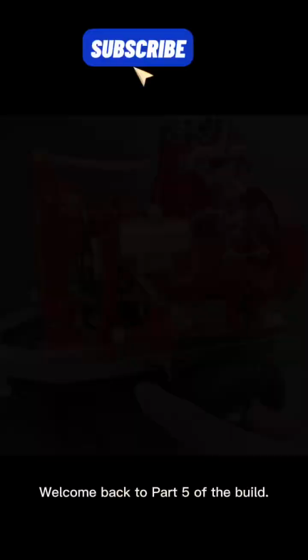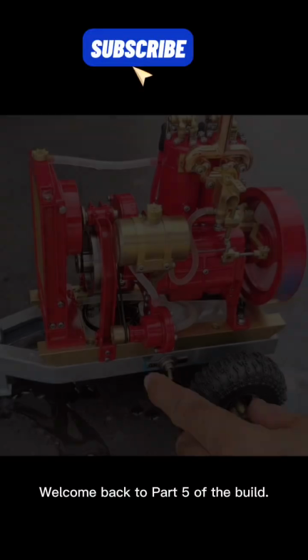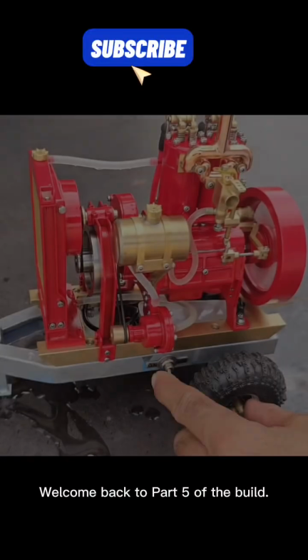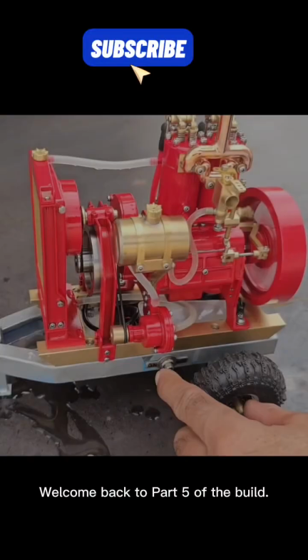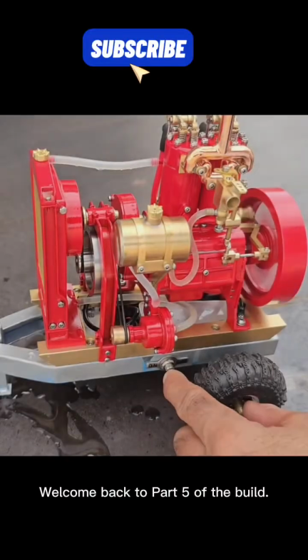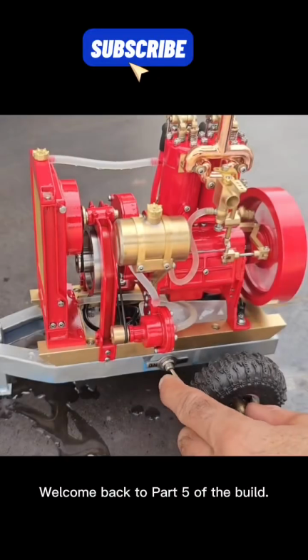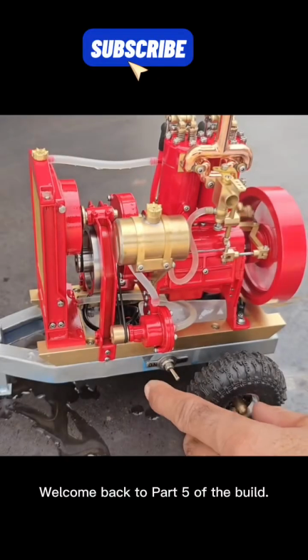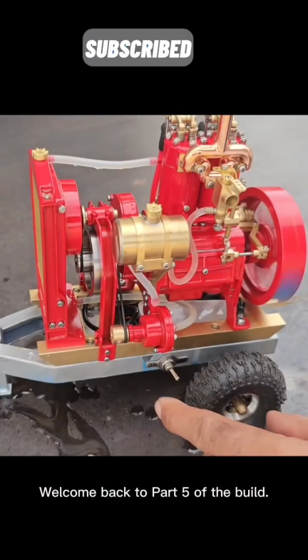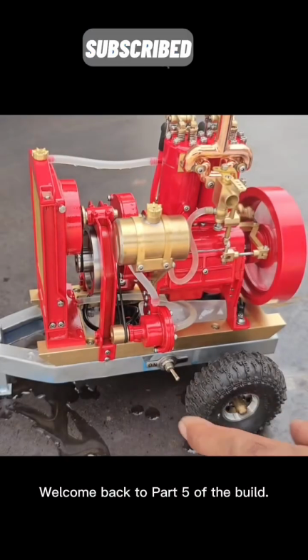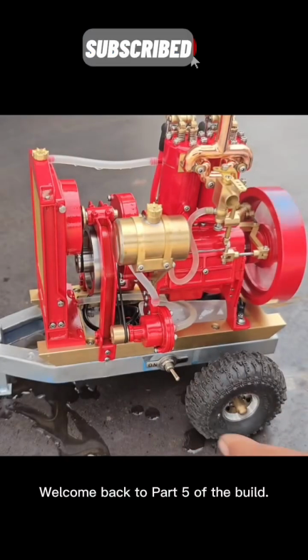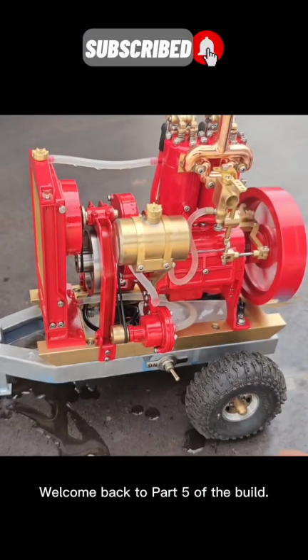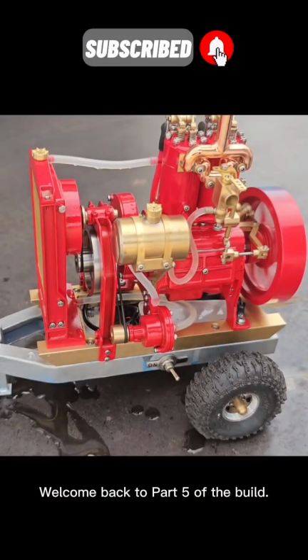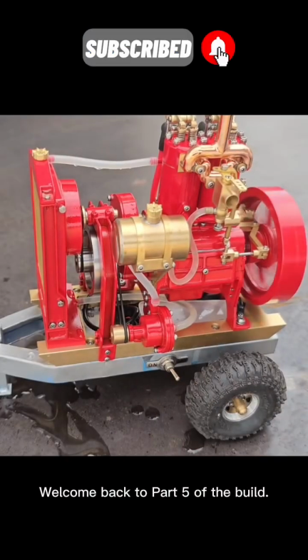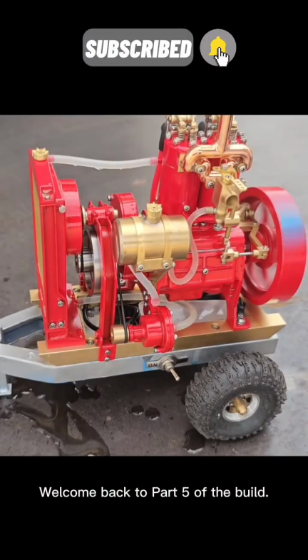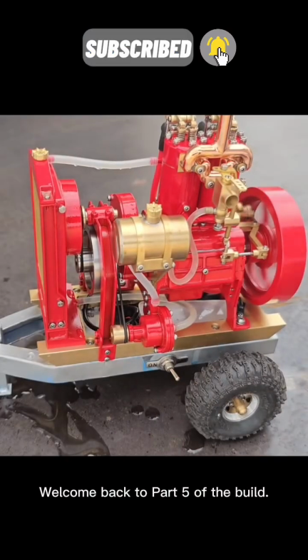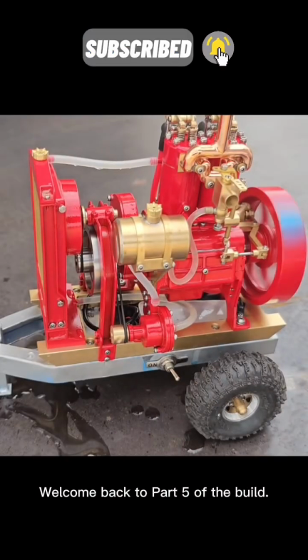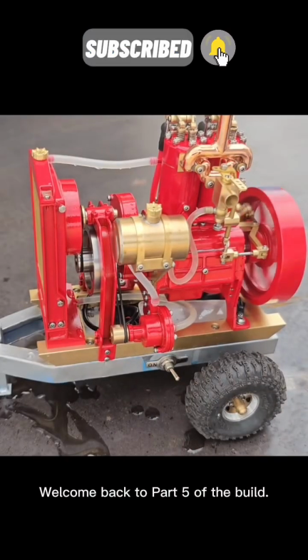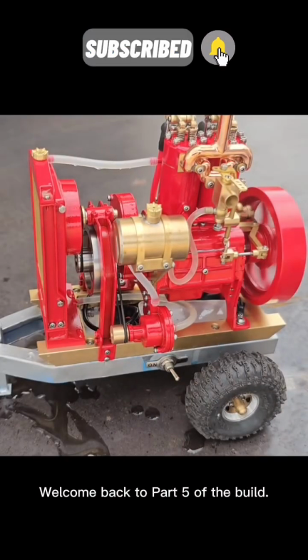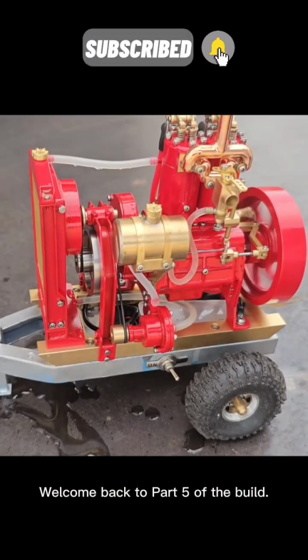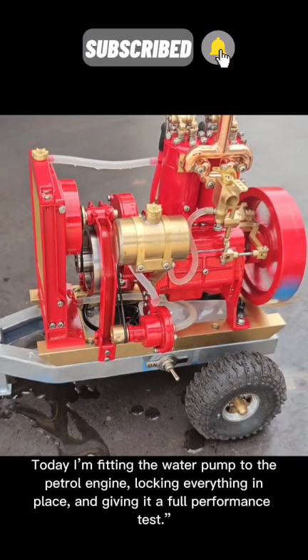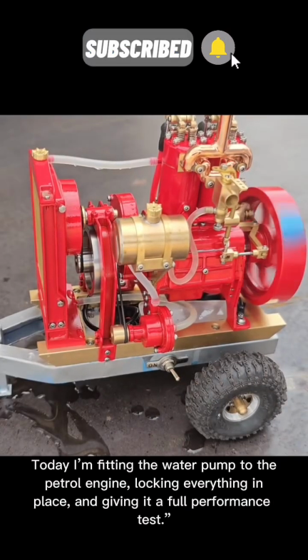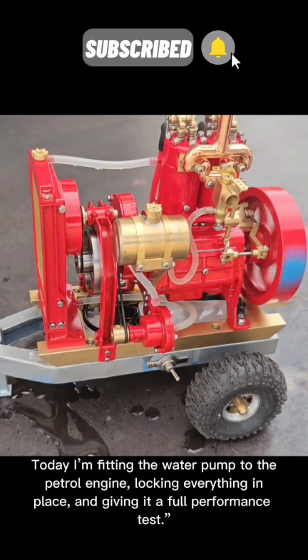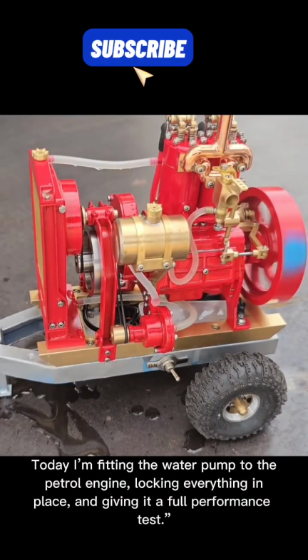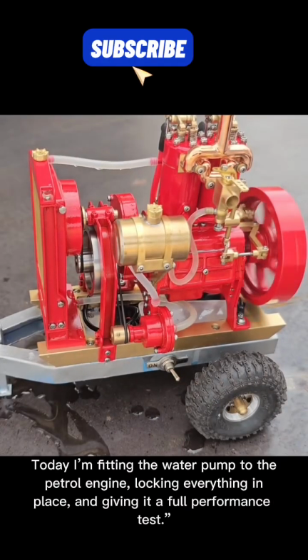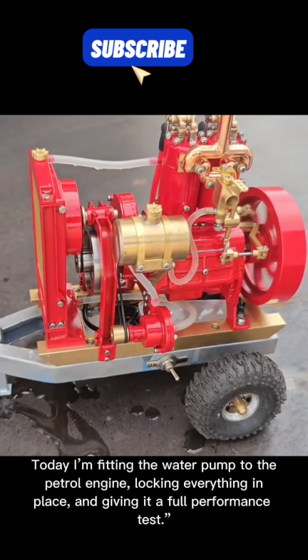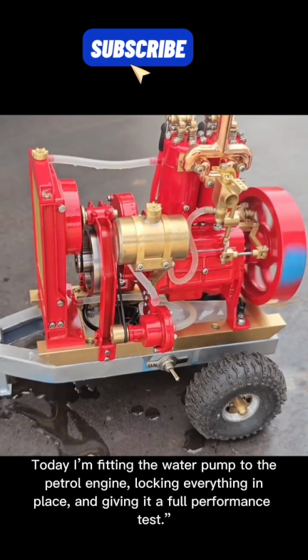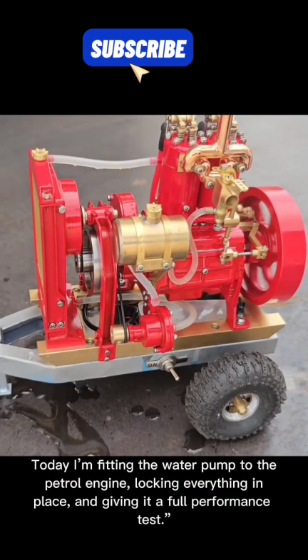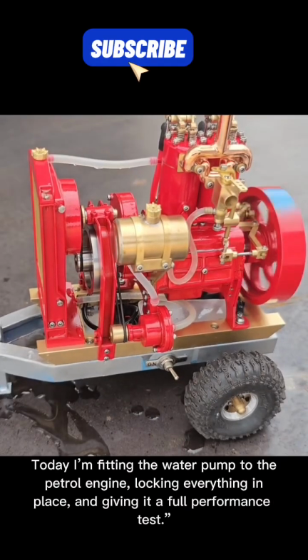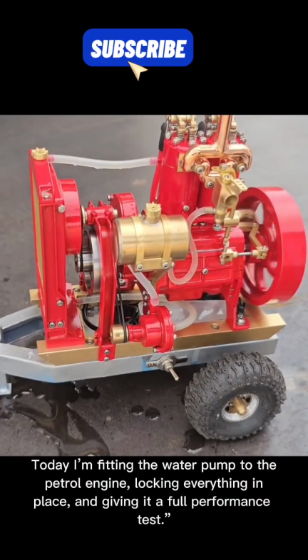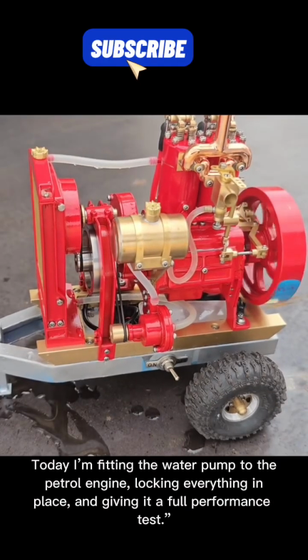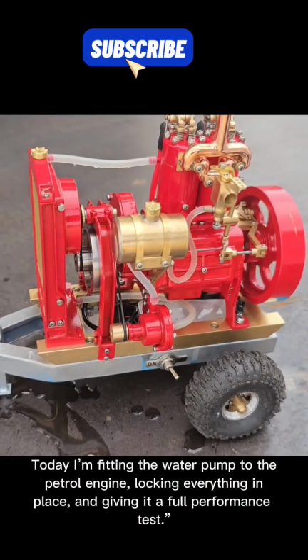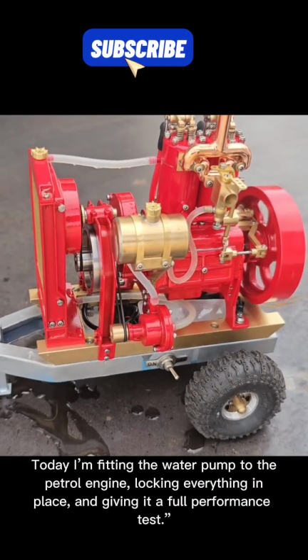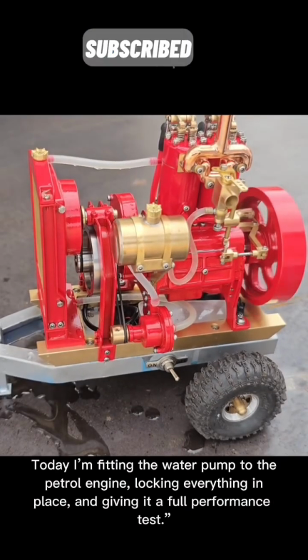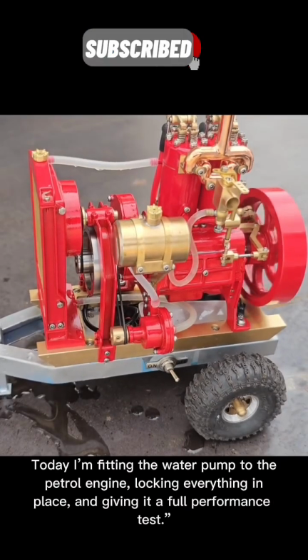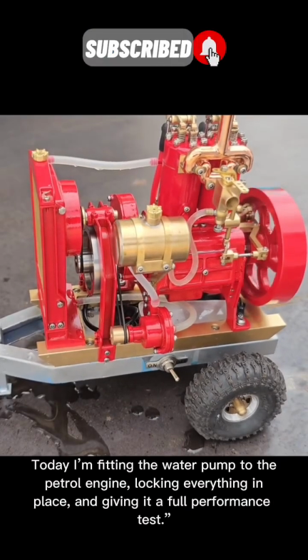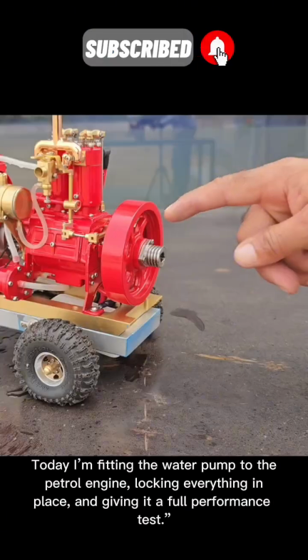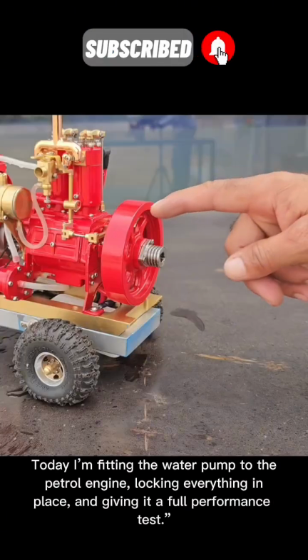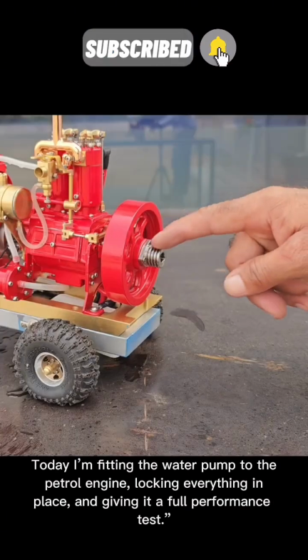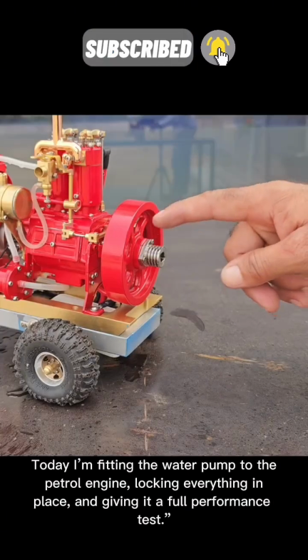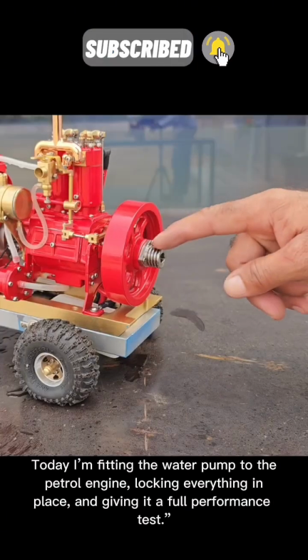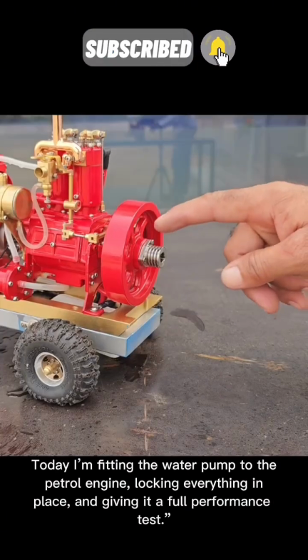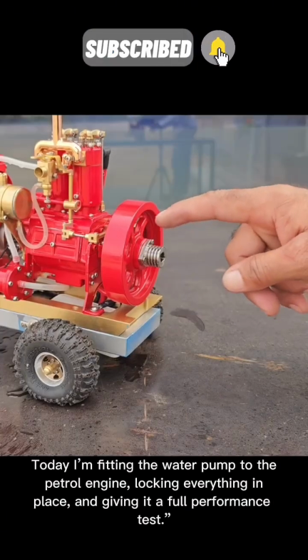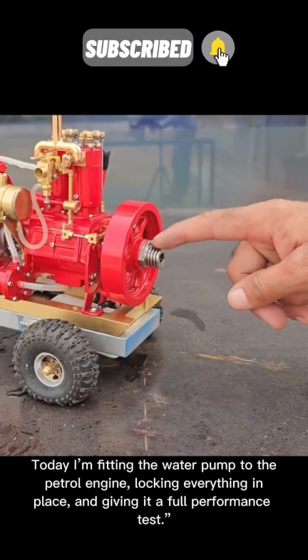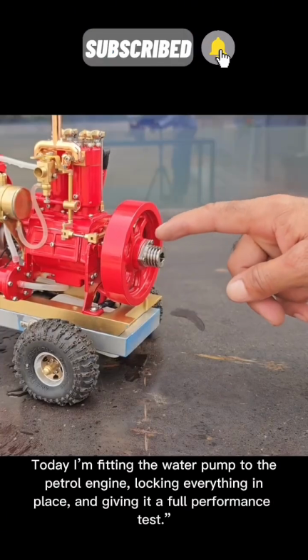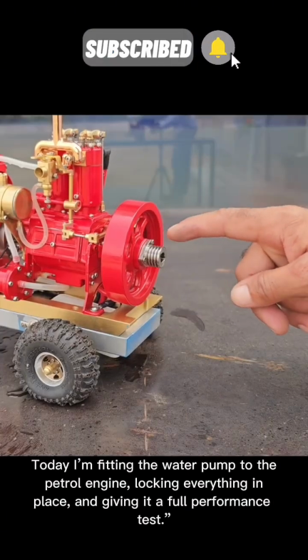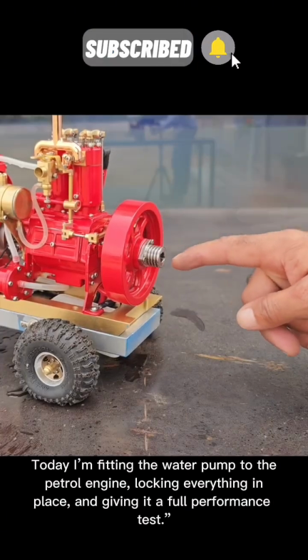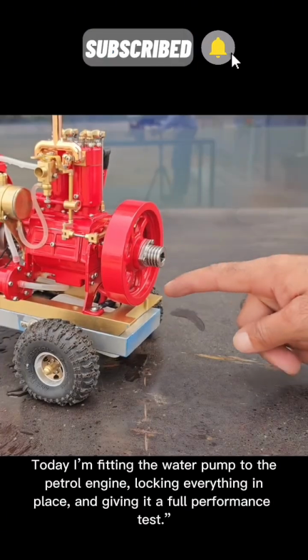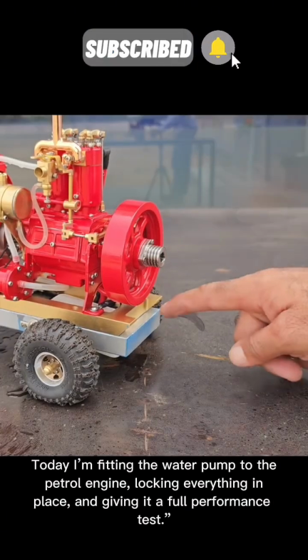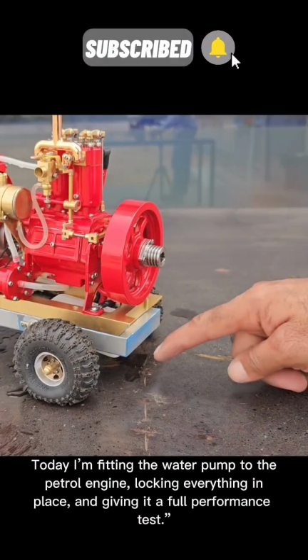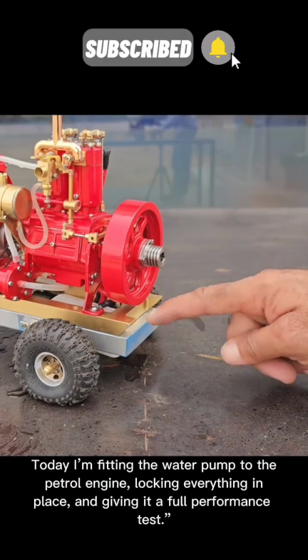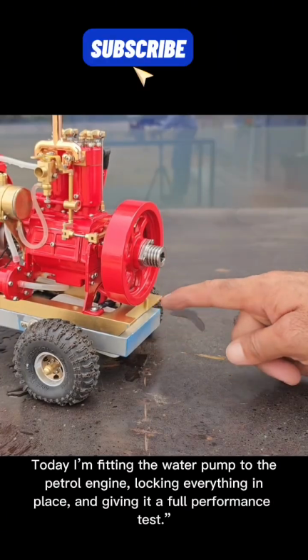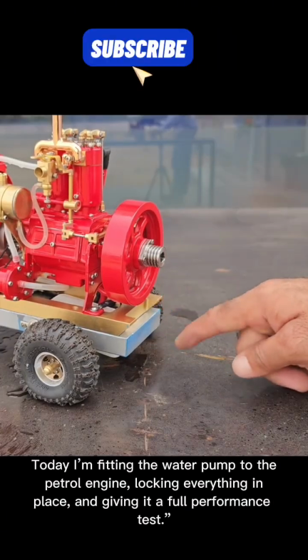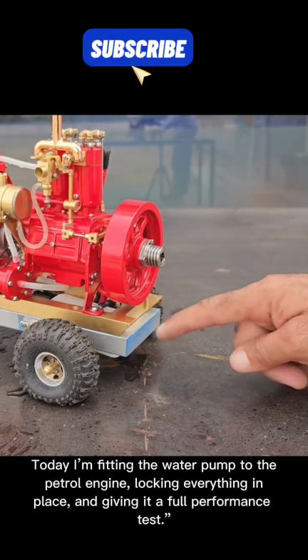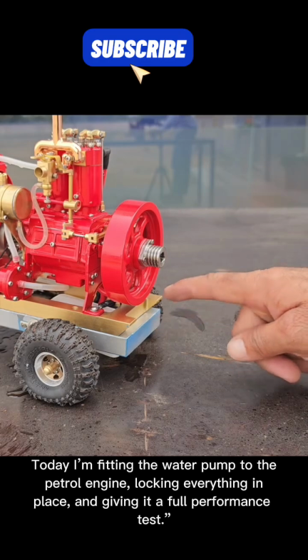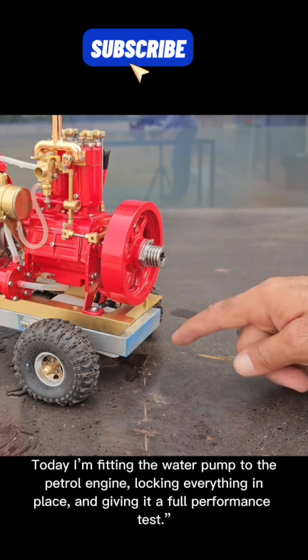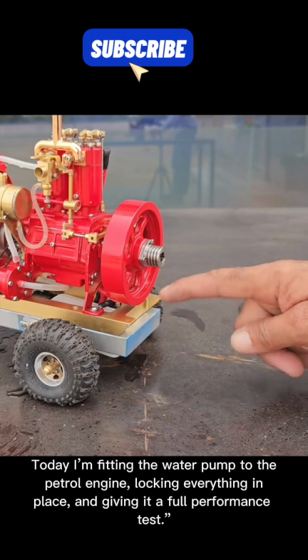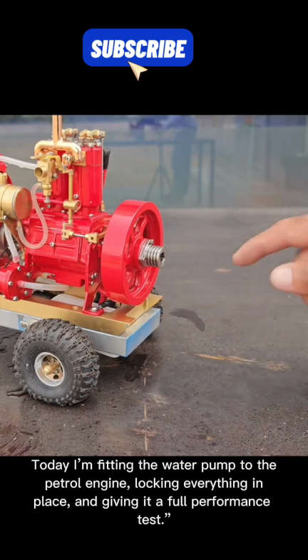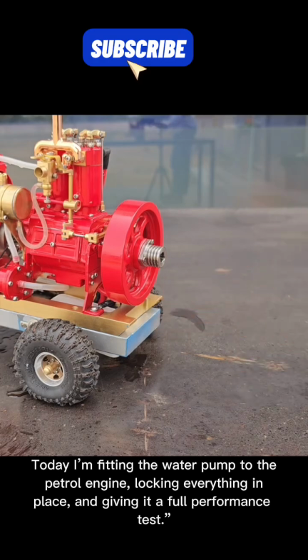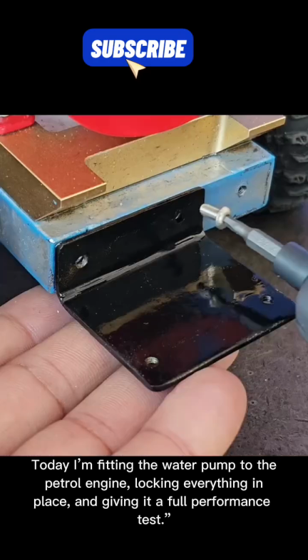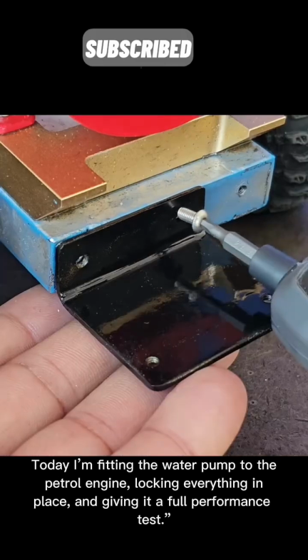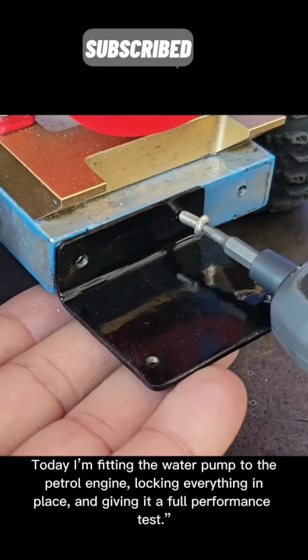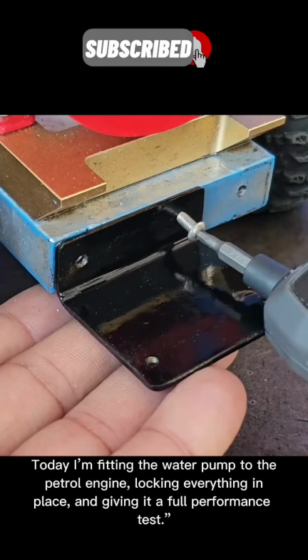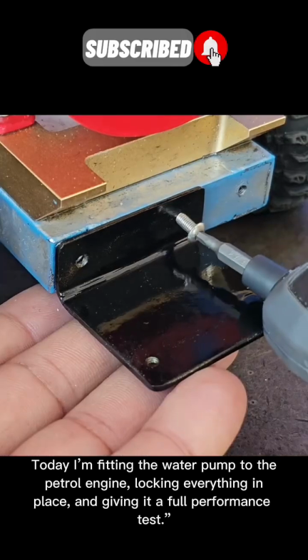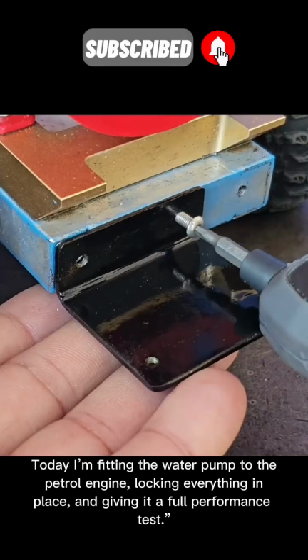Welcome back to part 5 of the build. Today I'm fitting the water pump to the petrol engine, locking everything in place and giving it a full performance test.